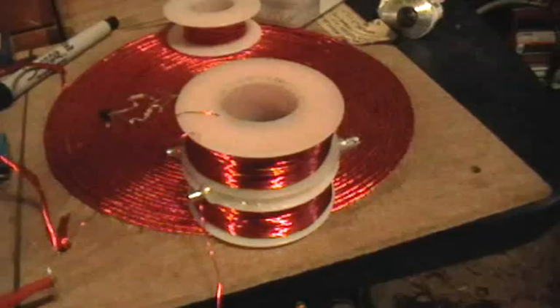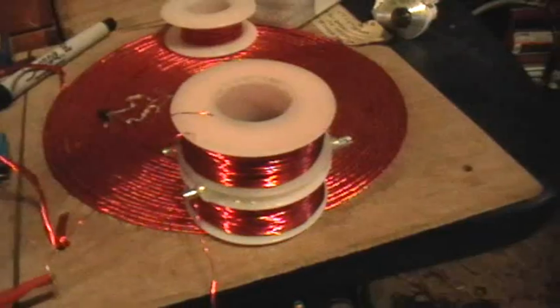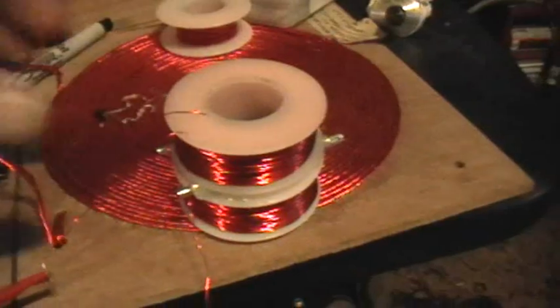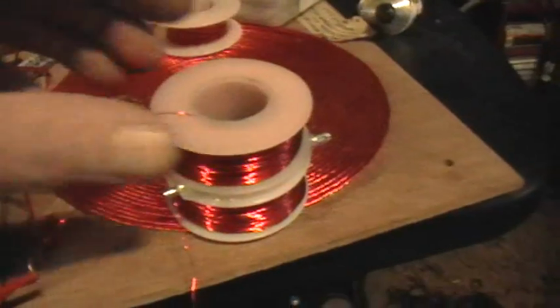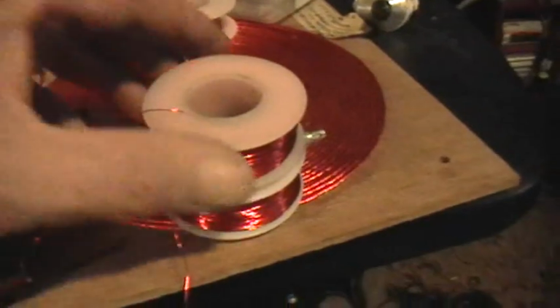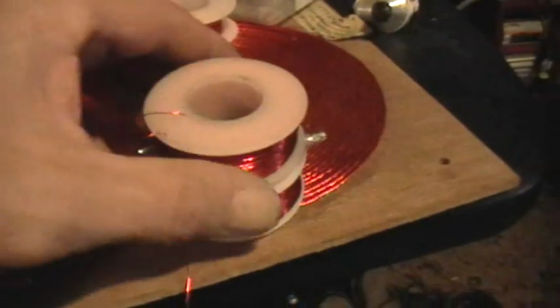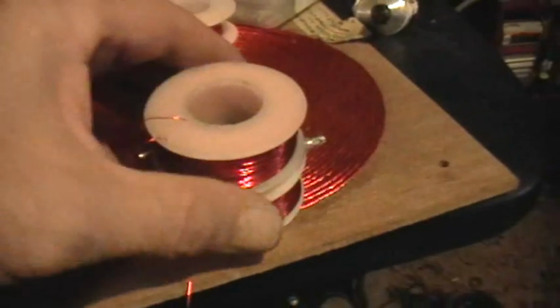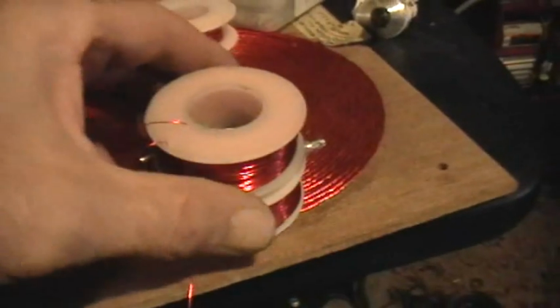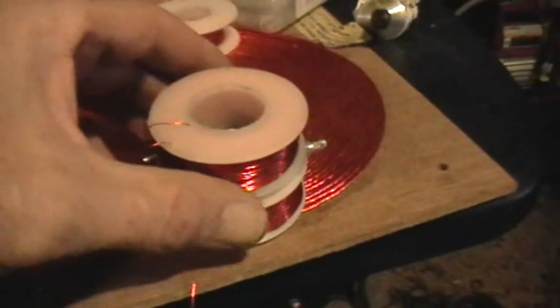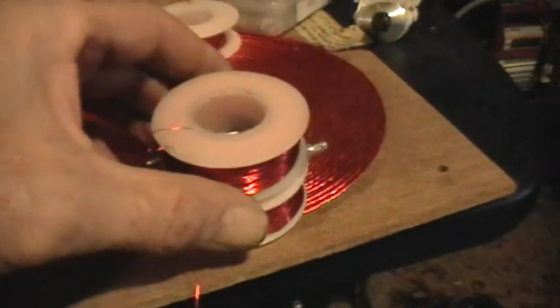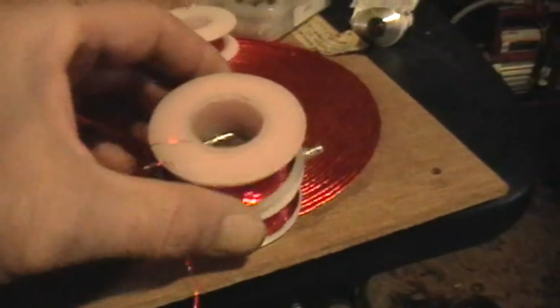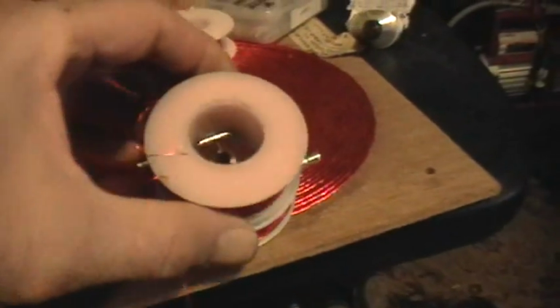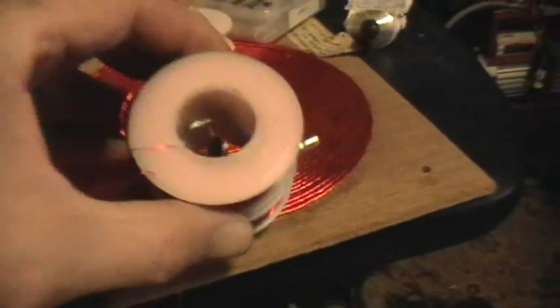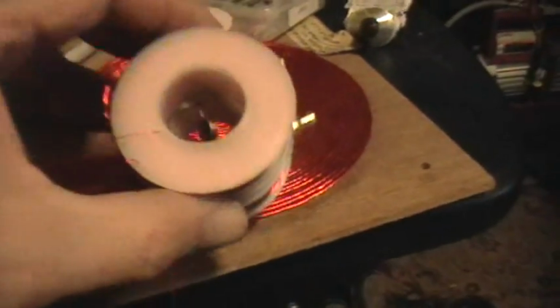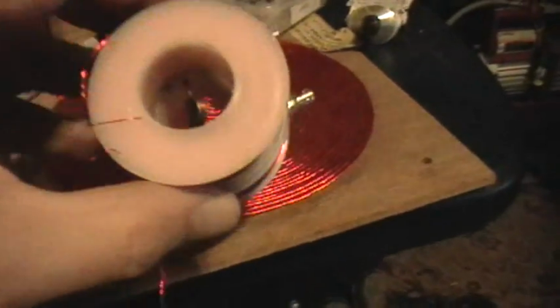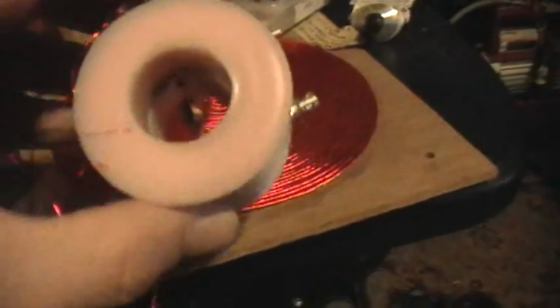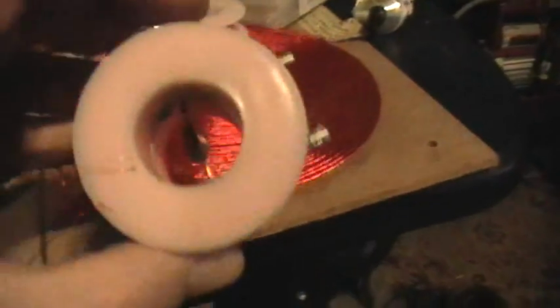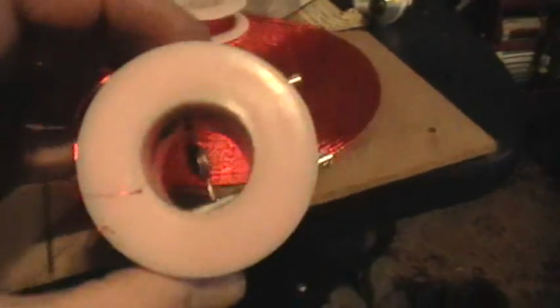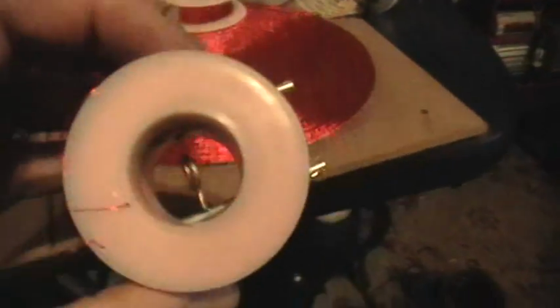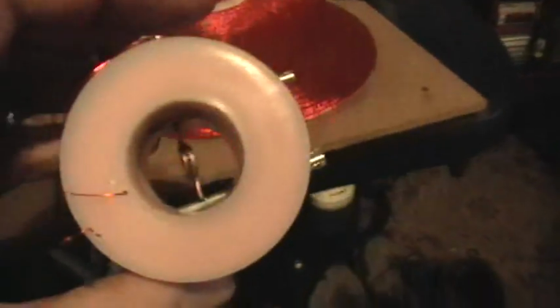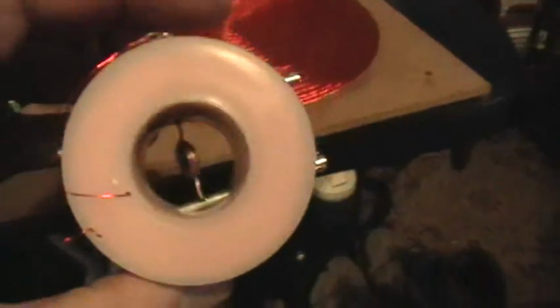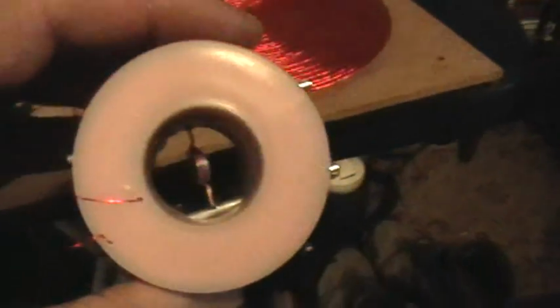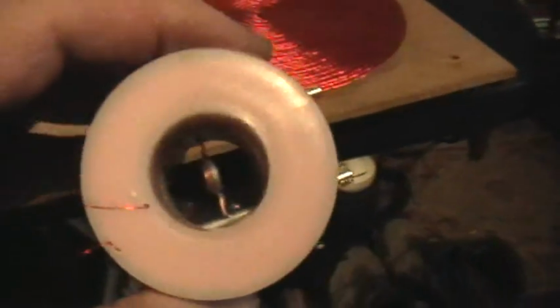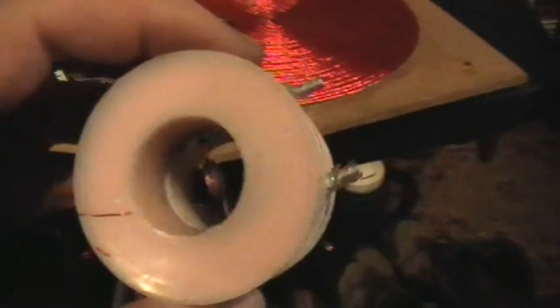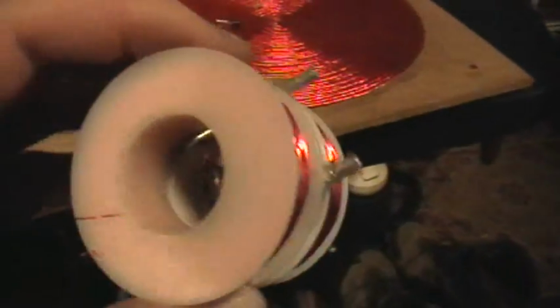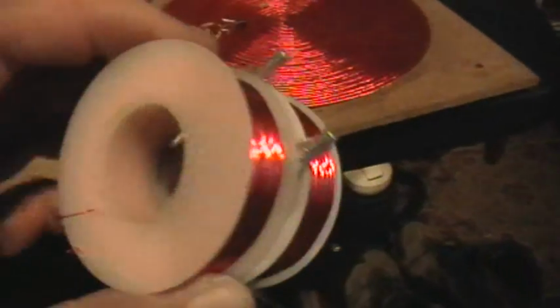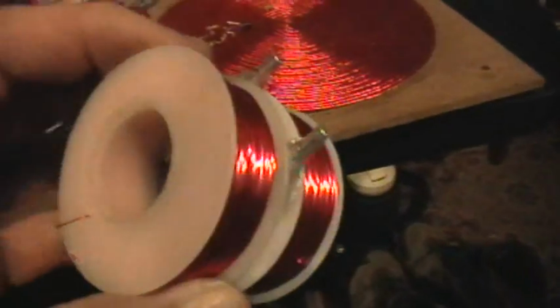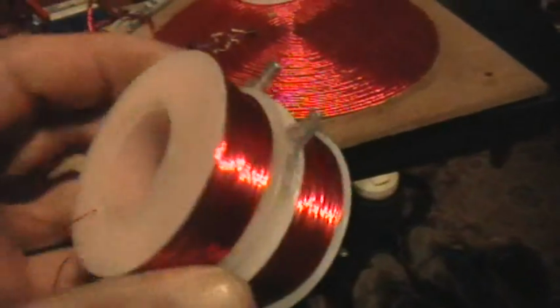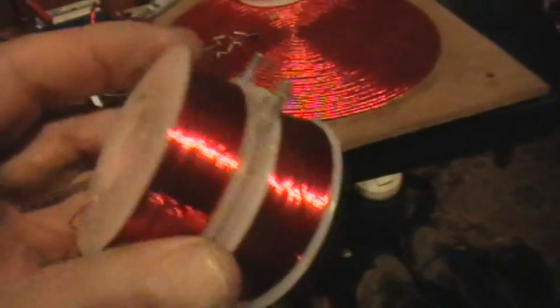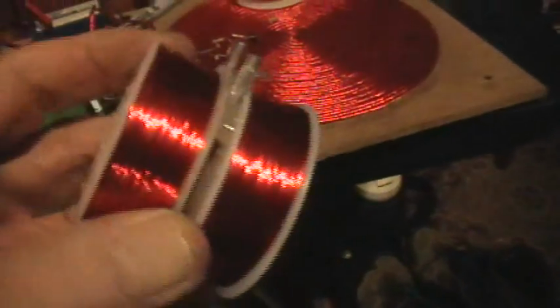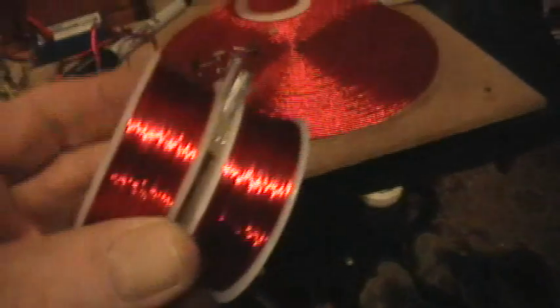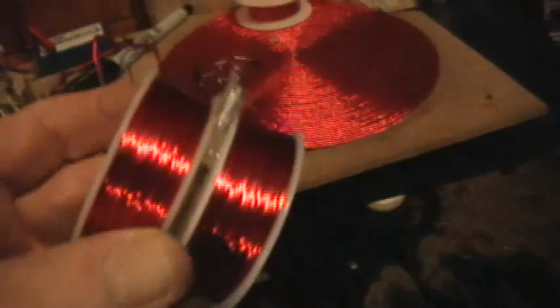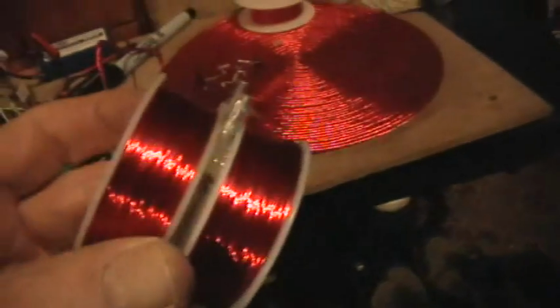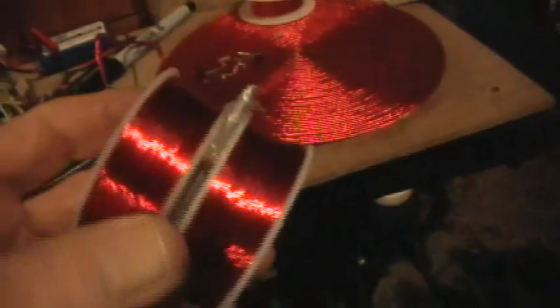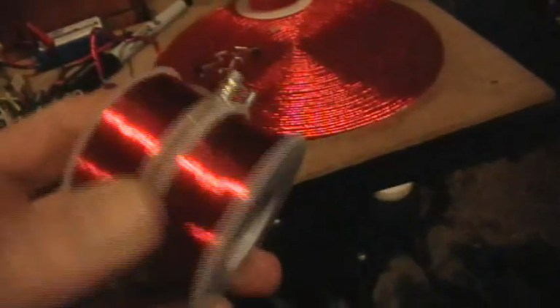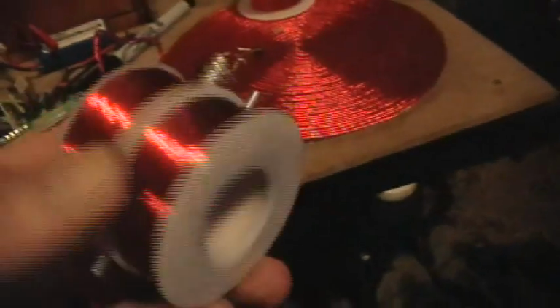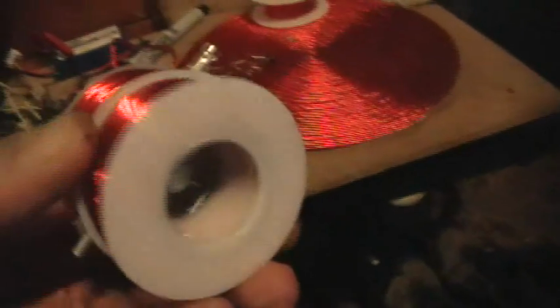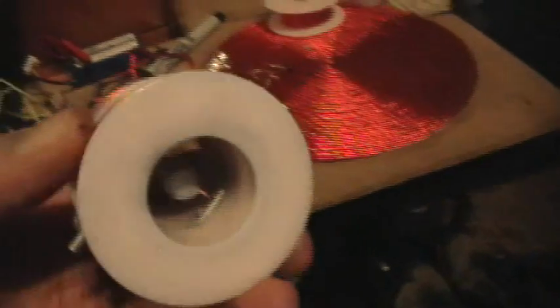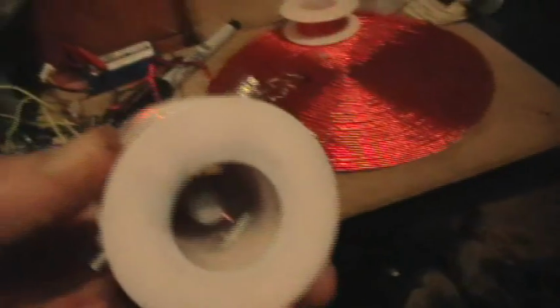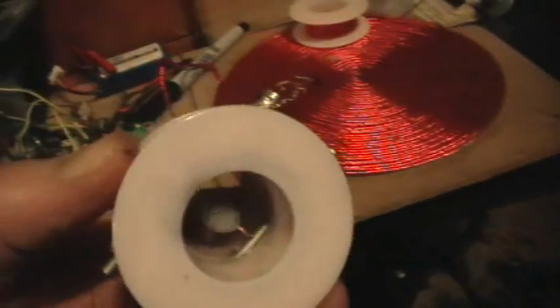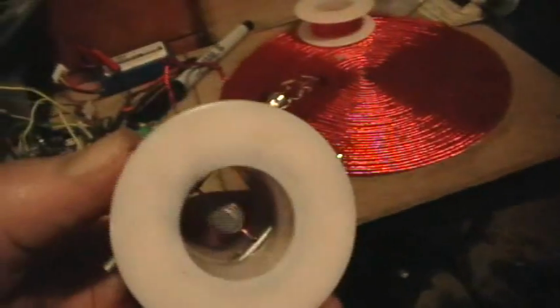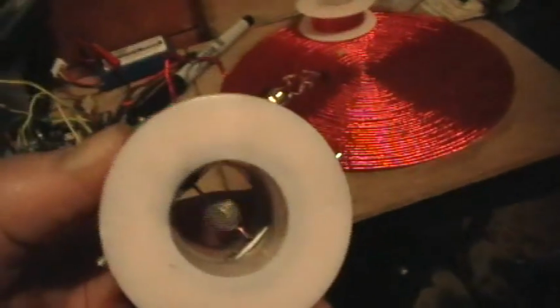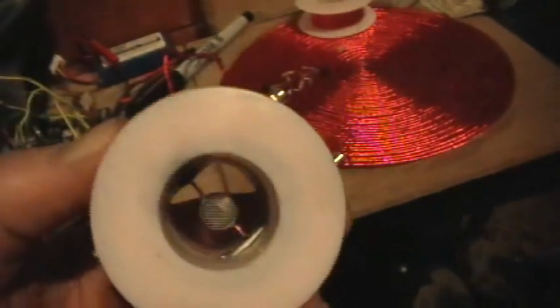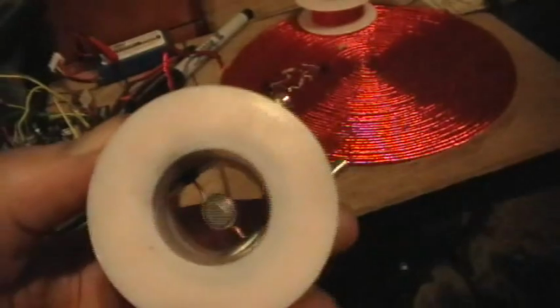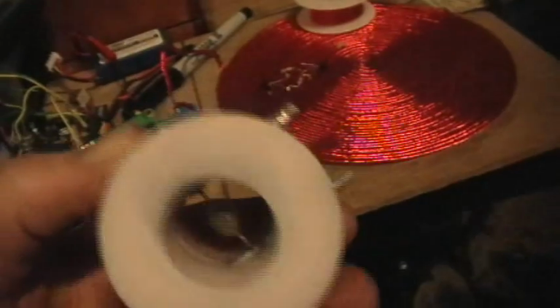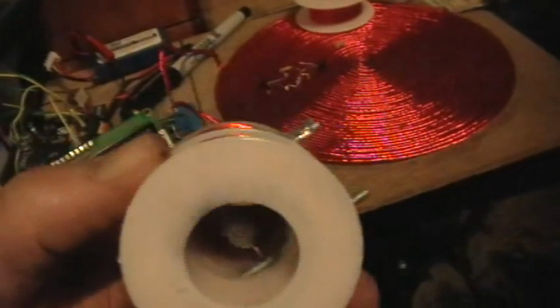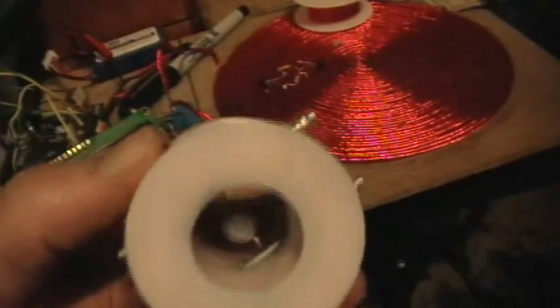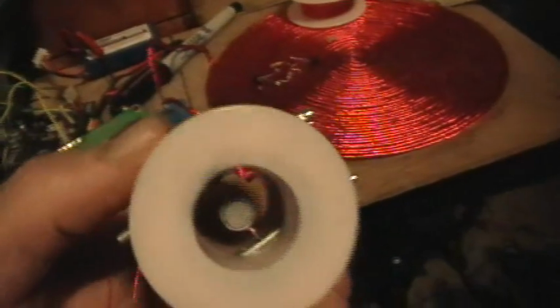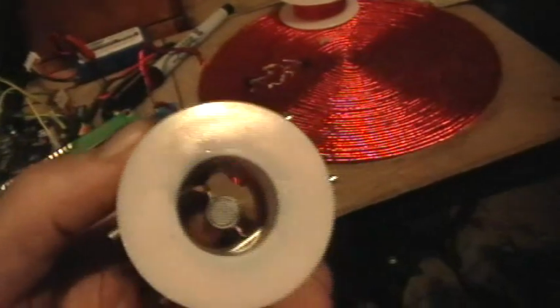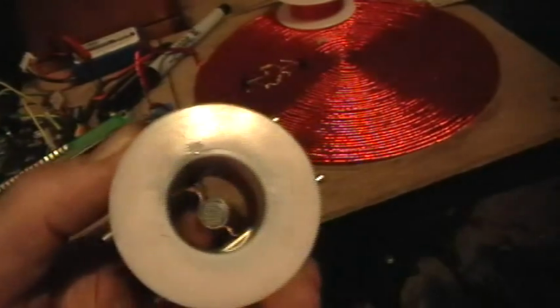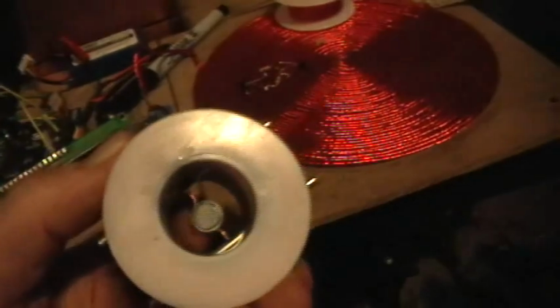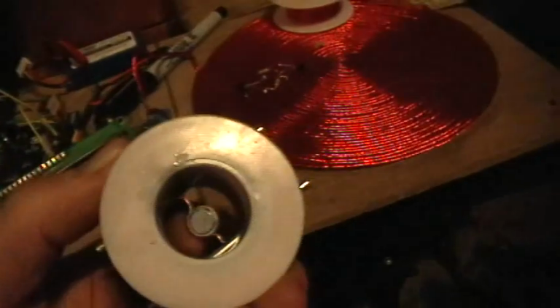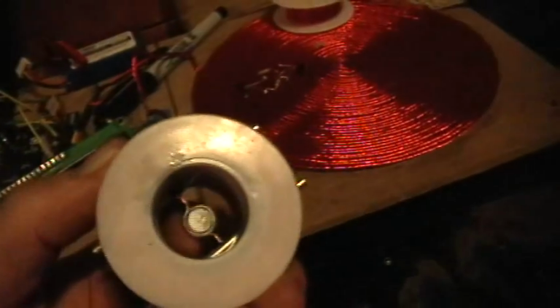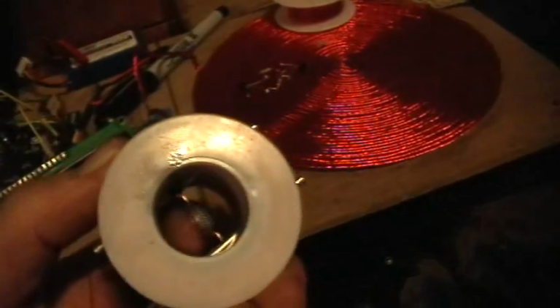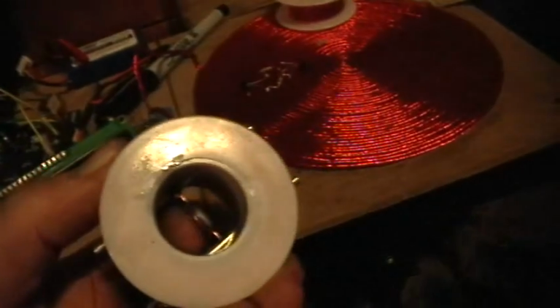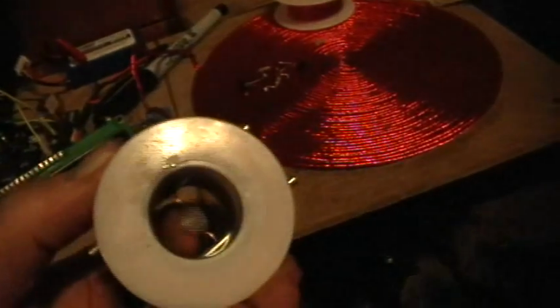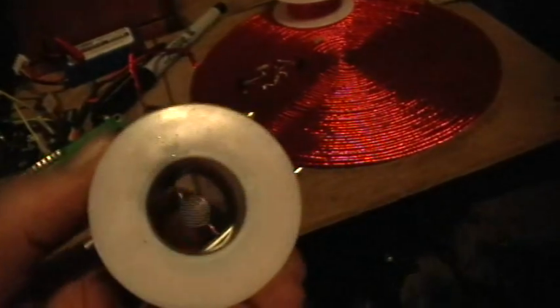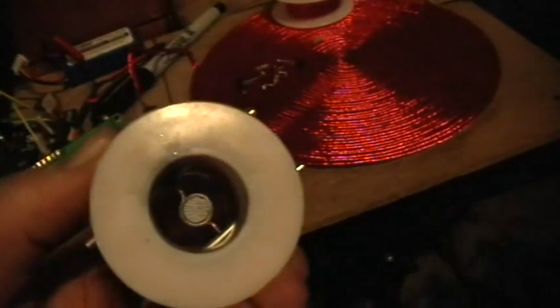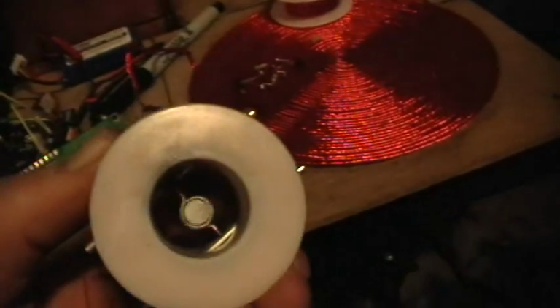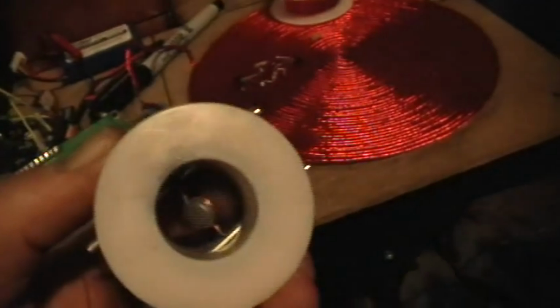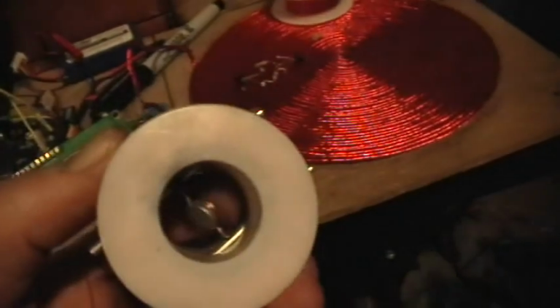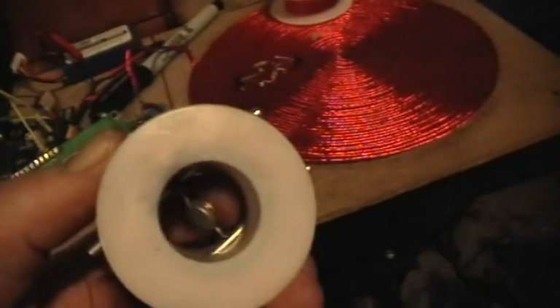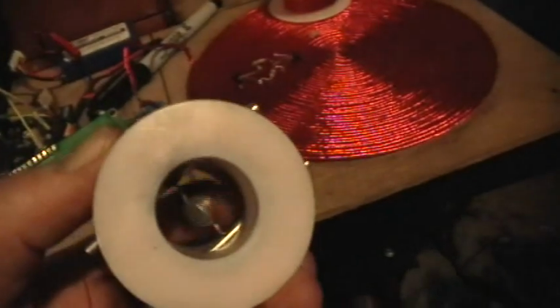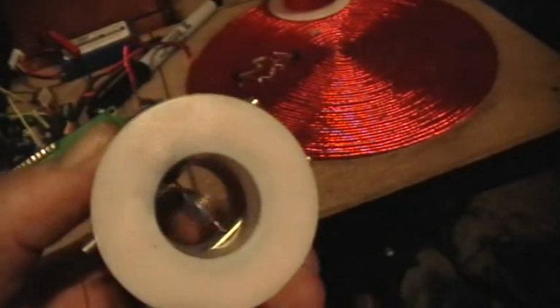Good afternoon, welcome to my laboratory. This is the little magnet spinner that I was inspired to build.